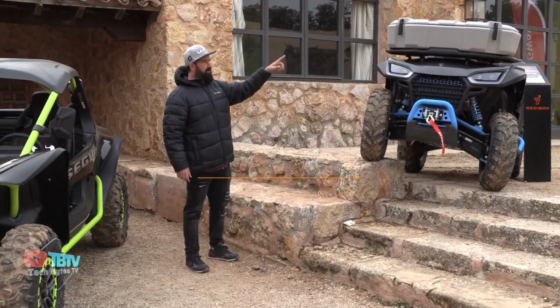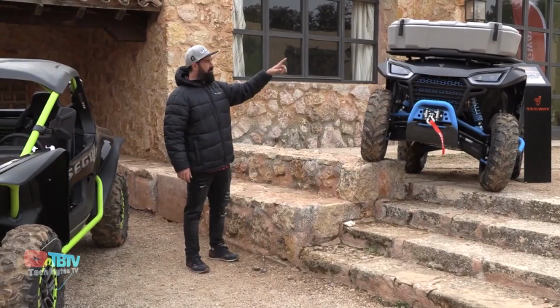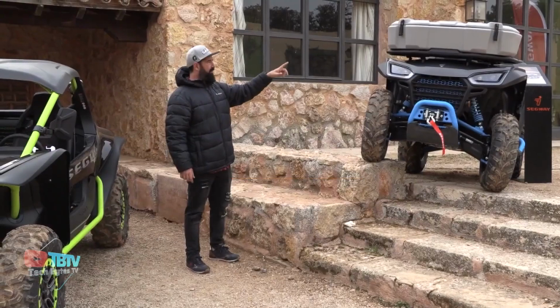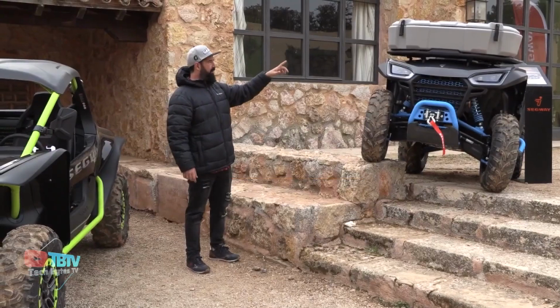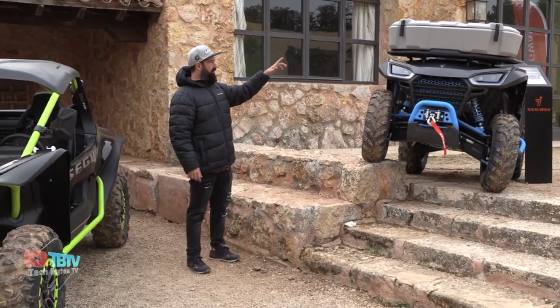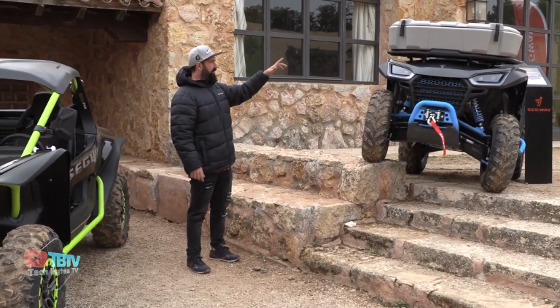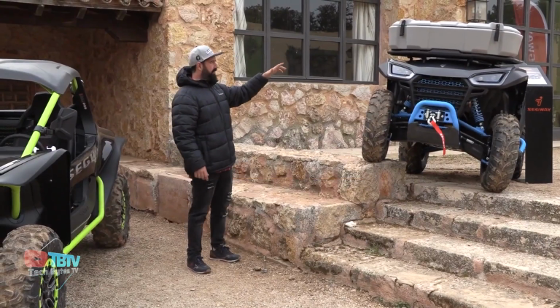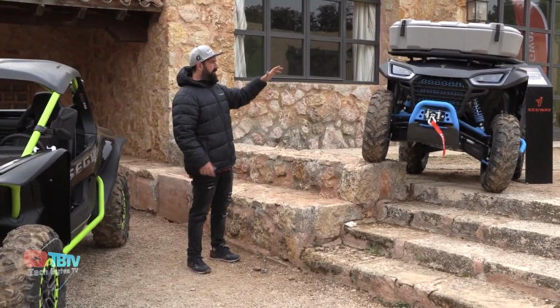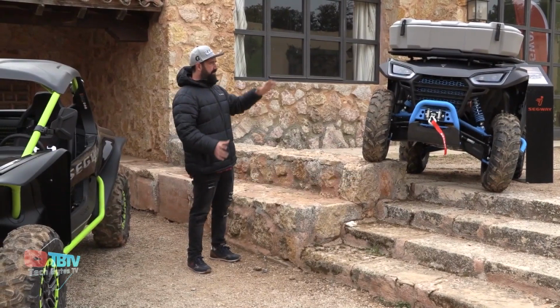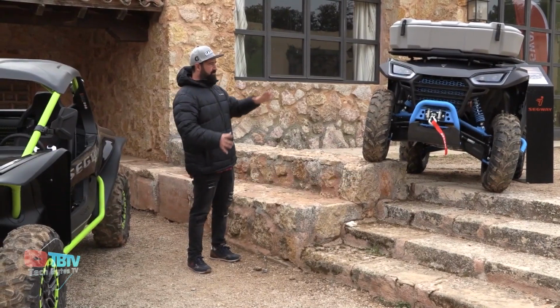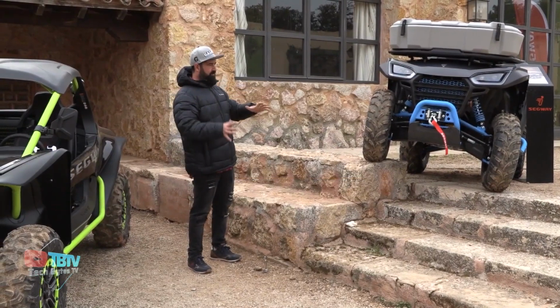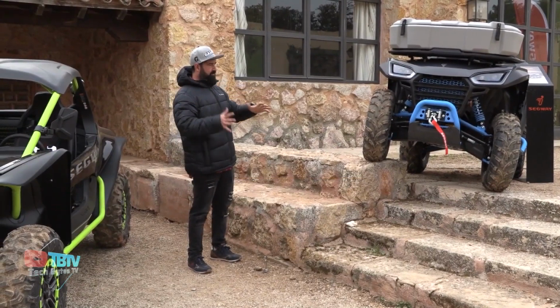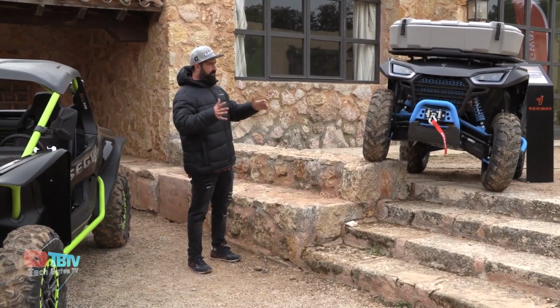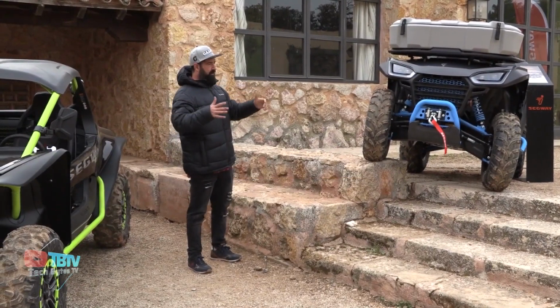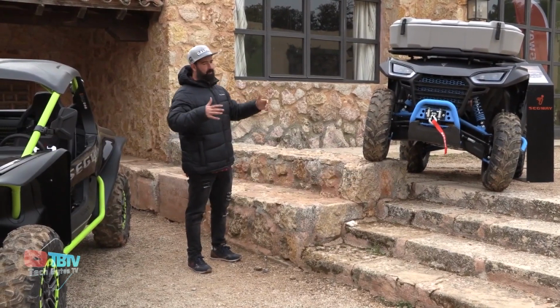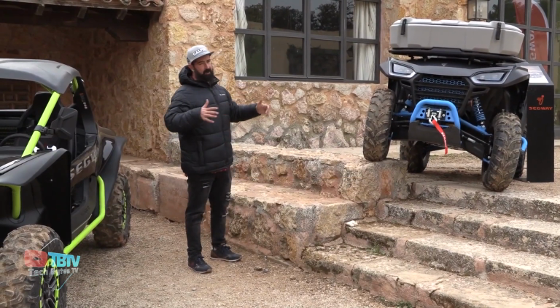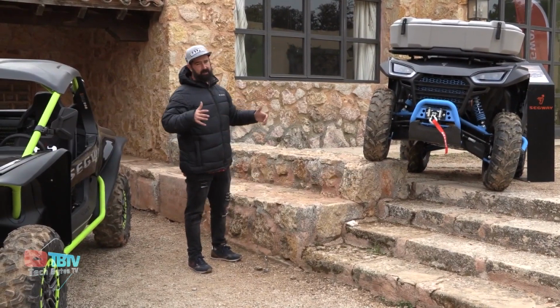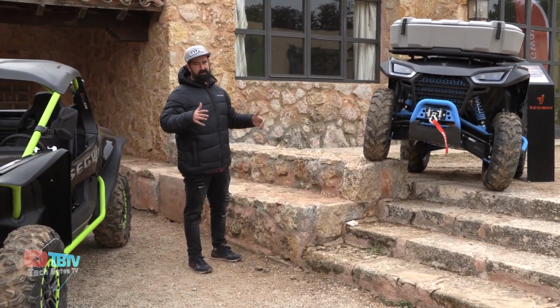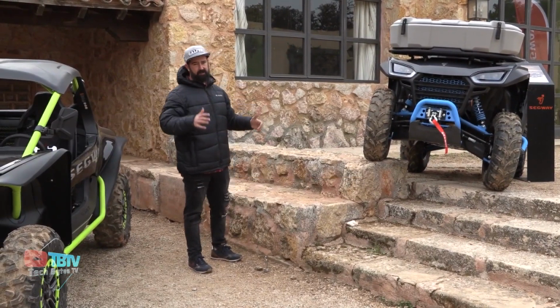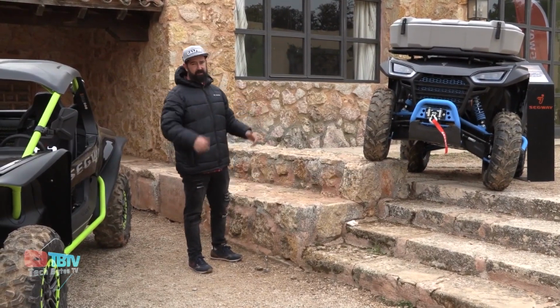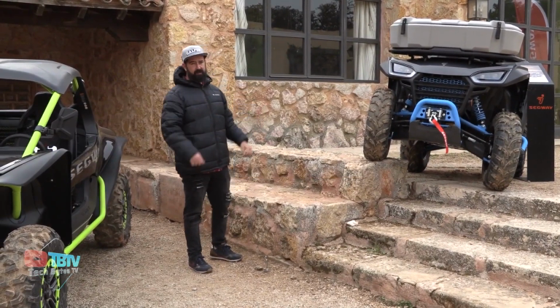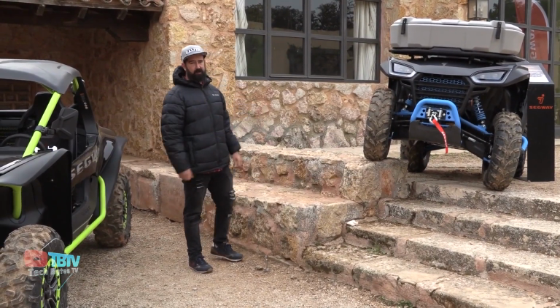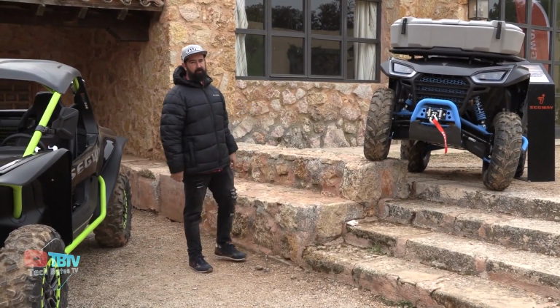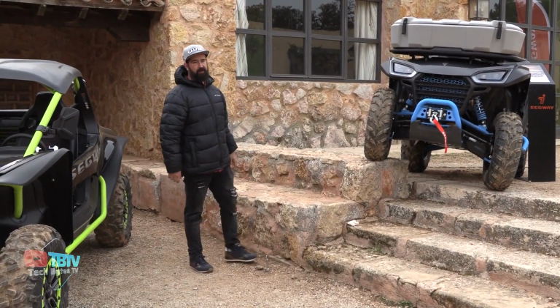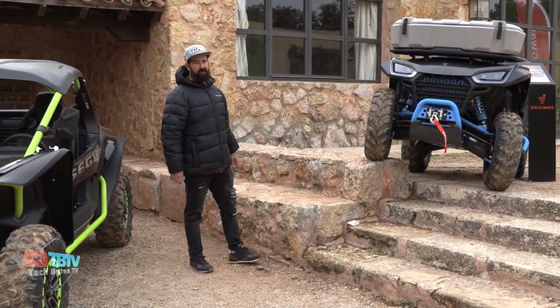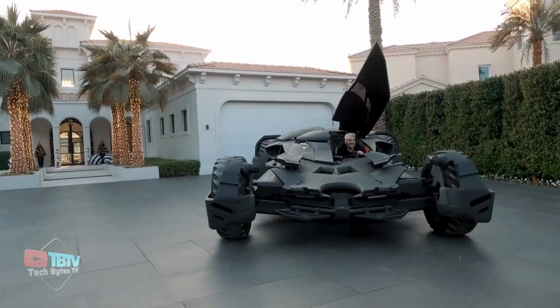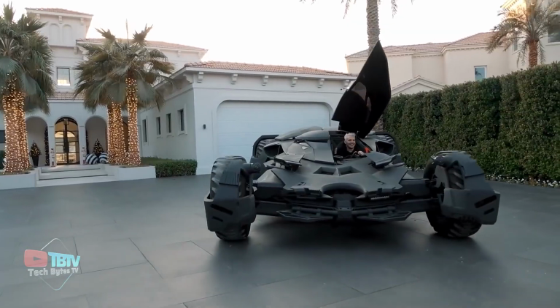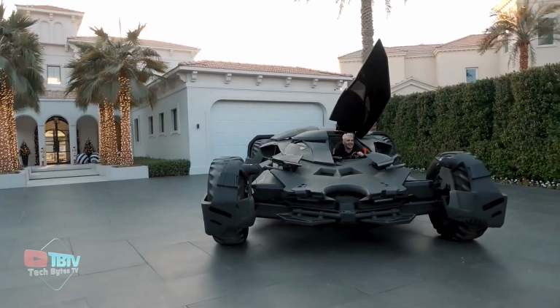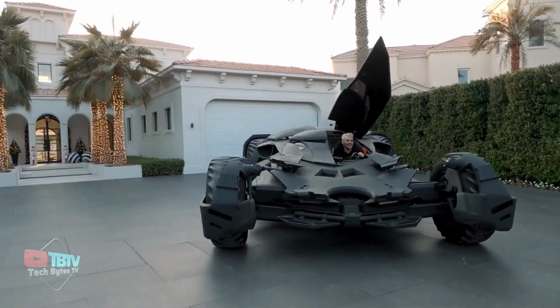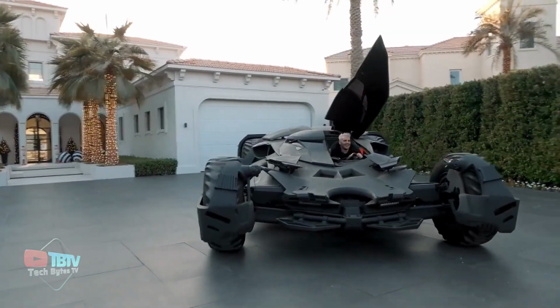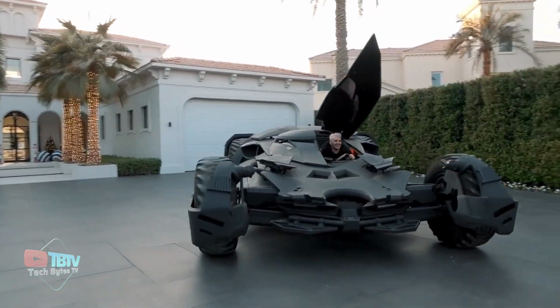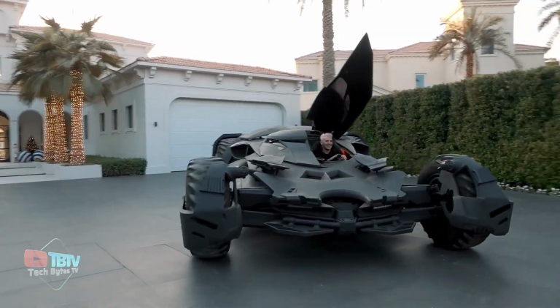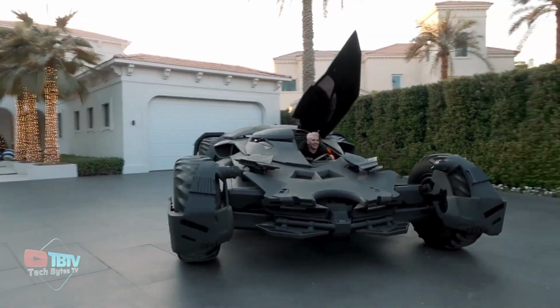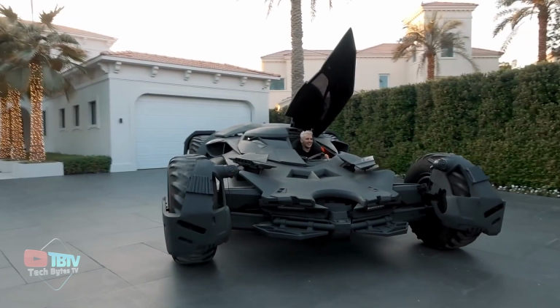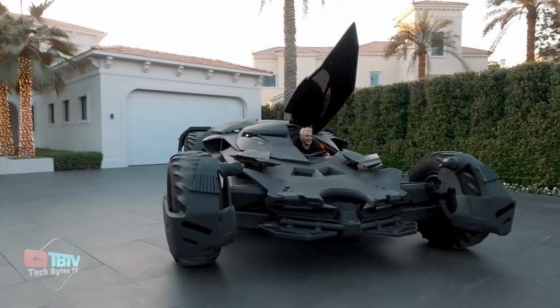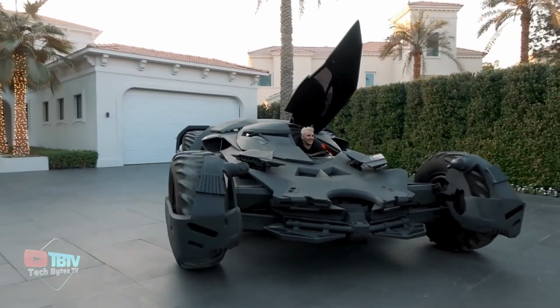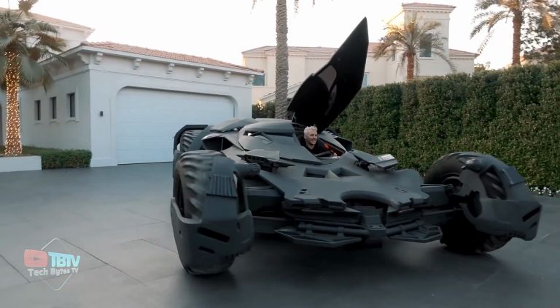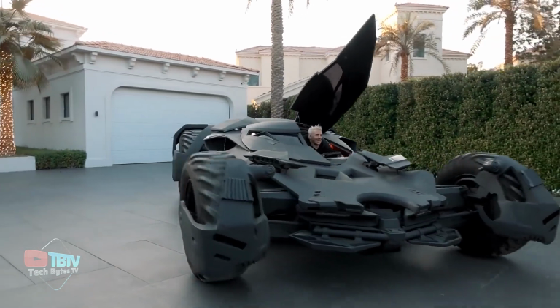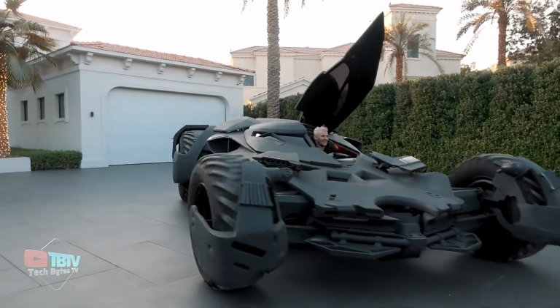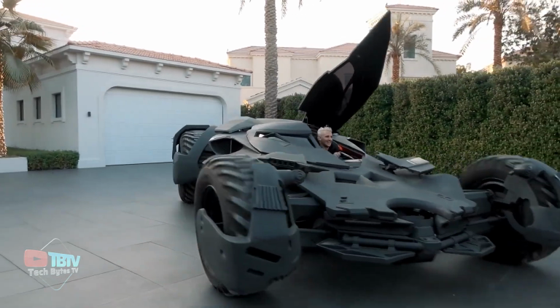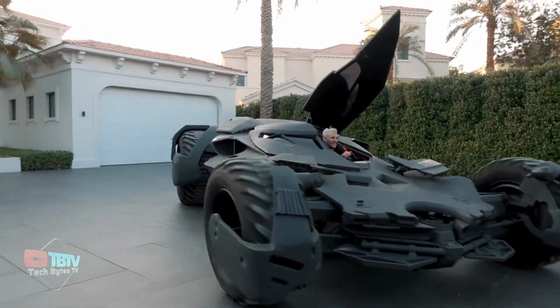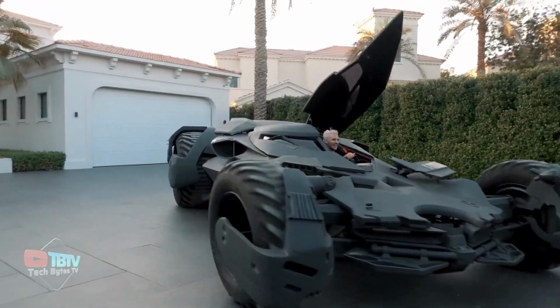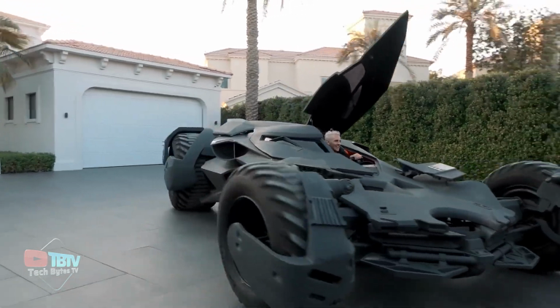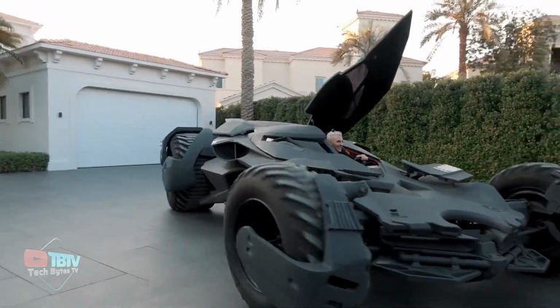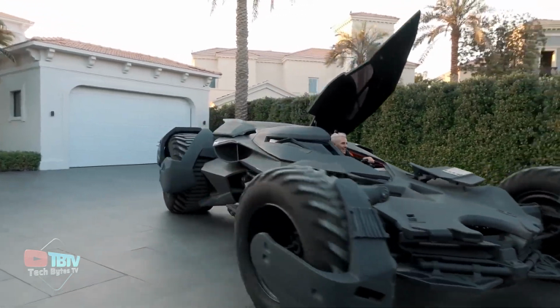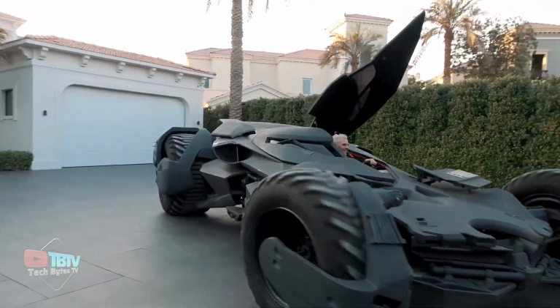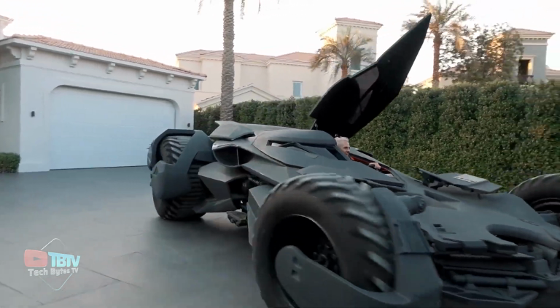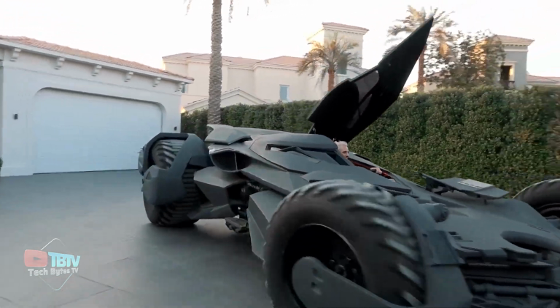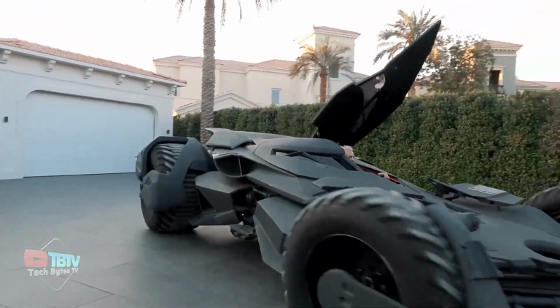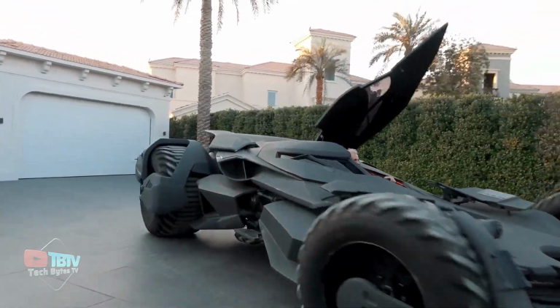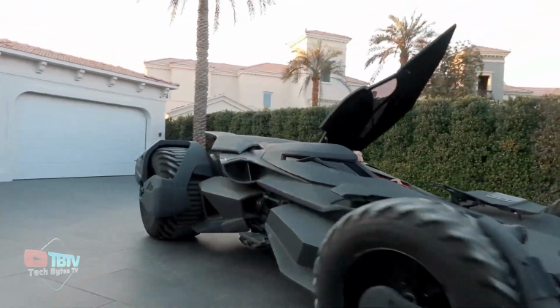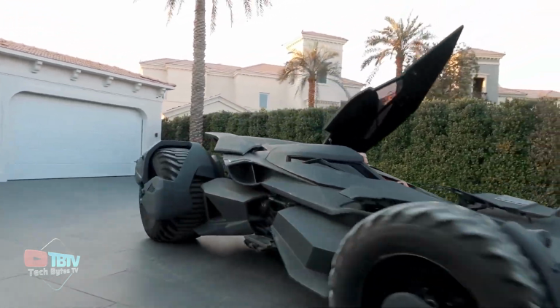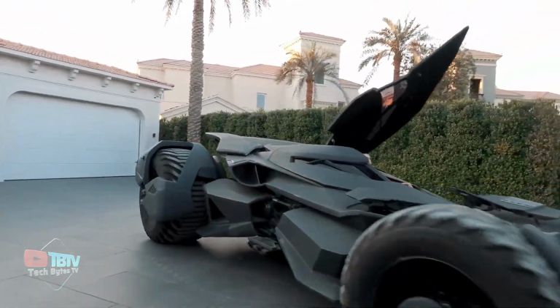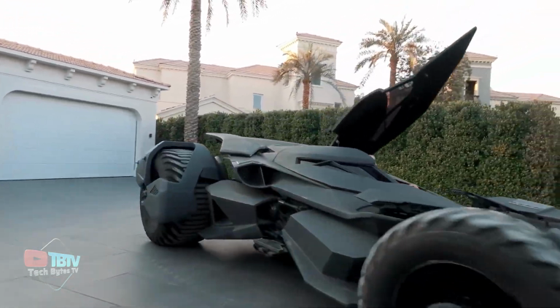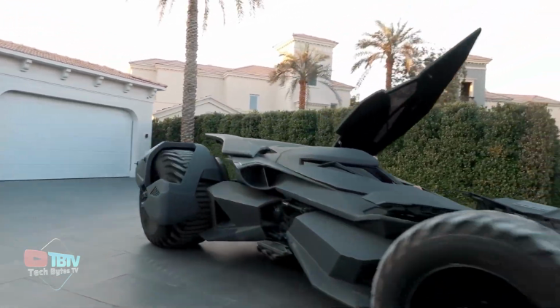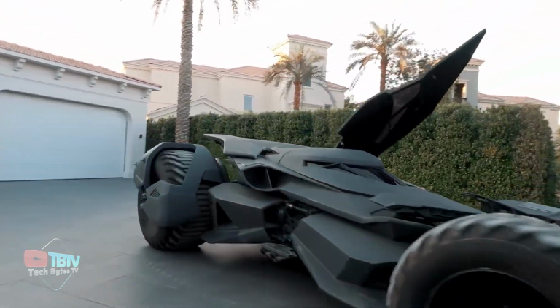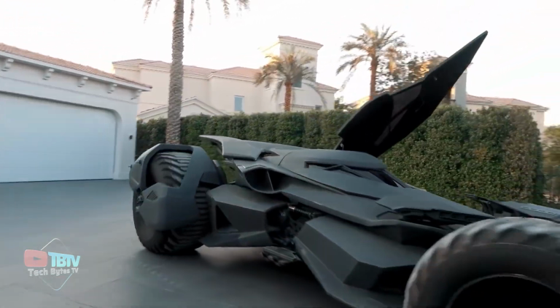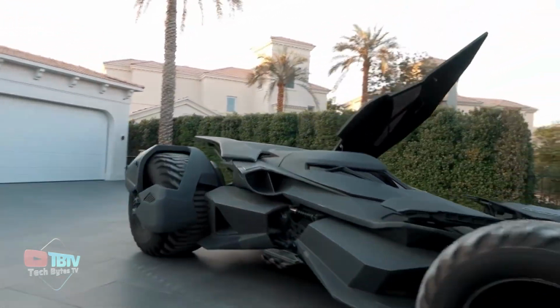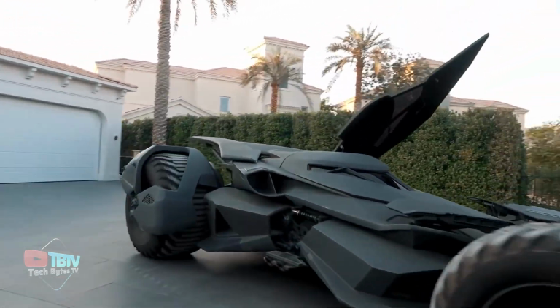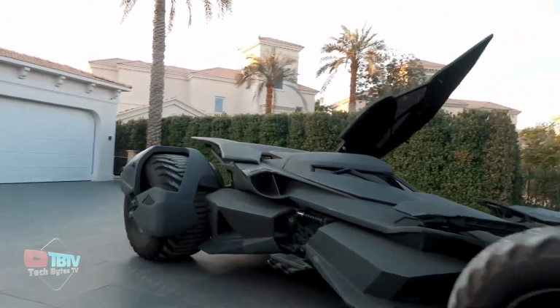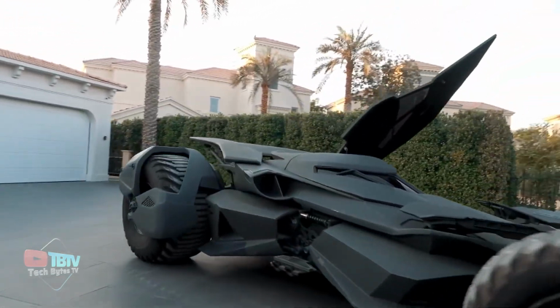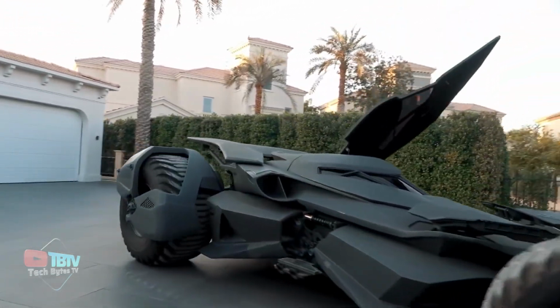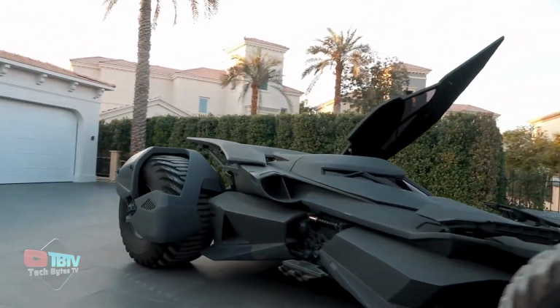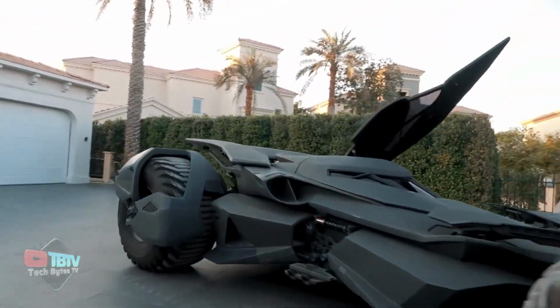Moving ahead, we have some outrageous cars, and we even have one which looks like the Batmobile straight out of the Dark Knight.